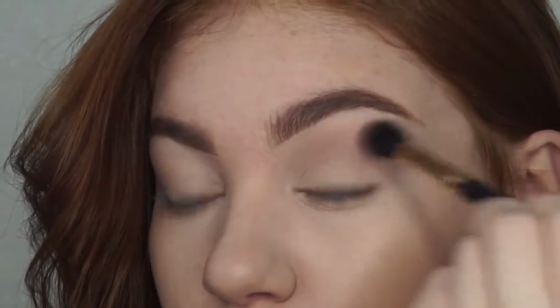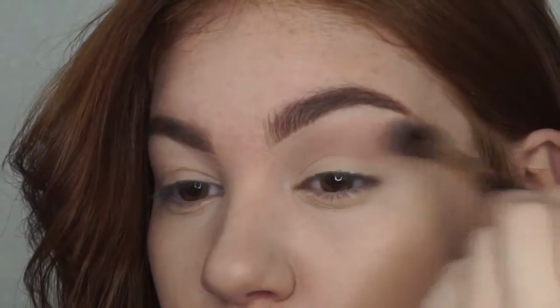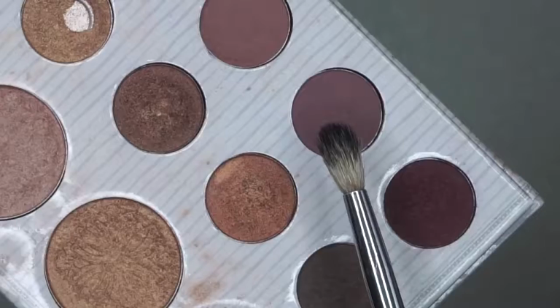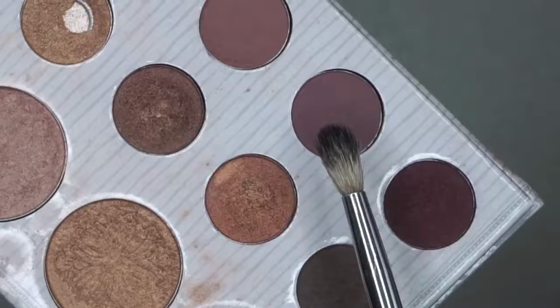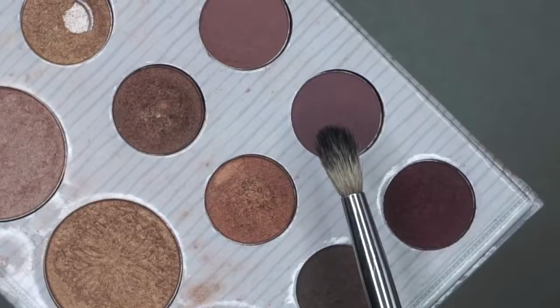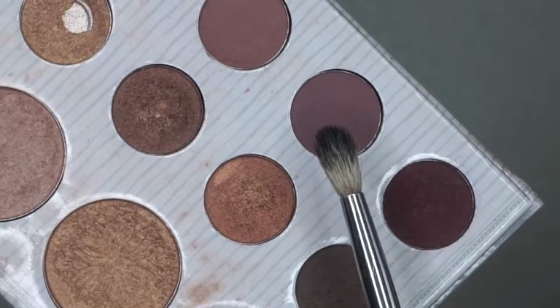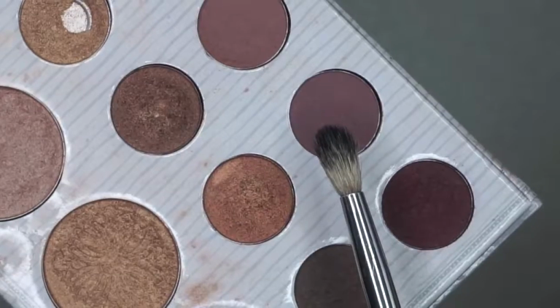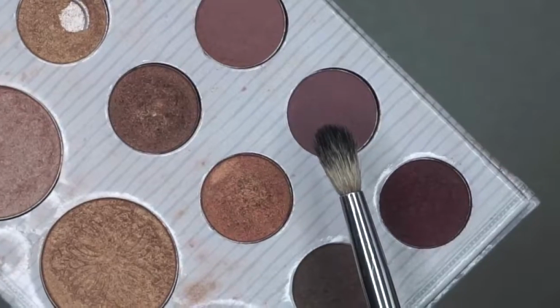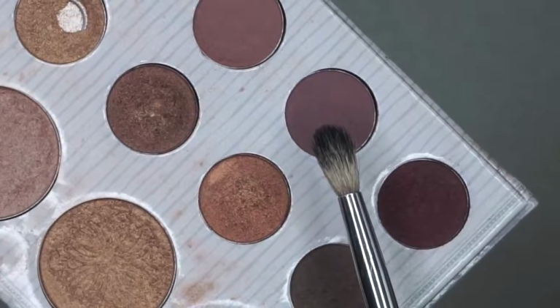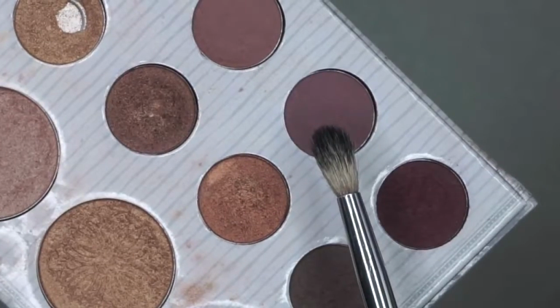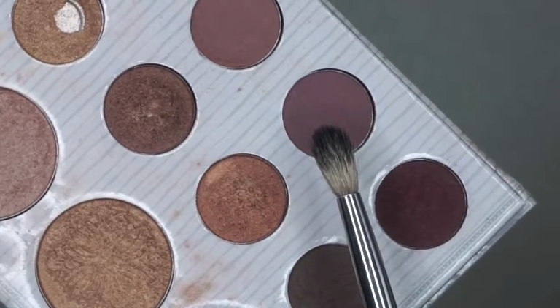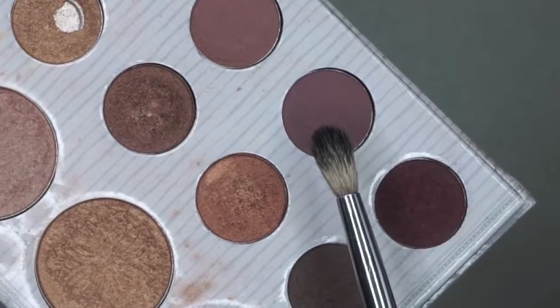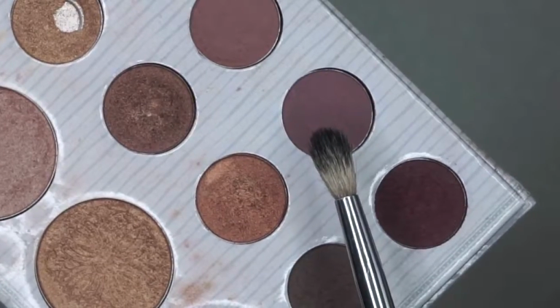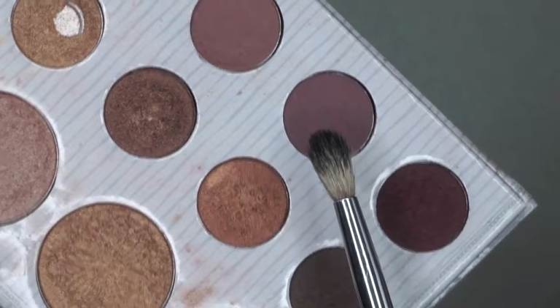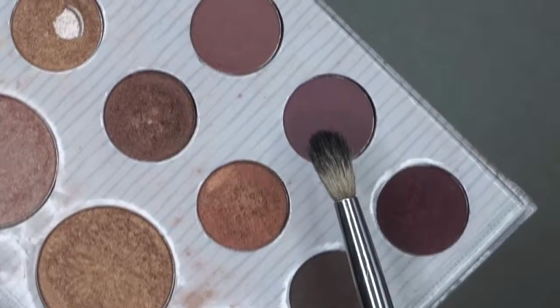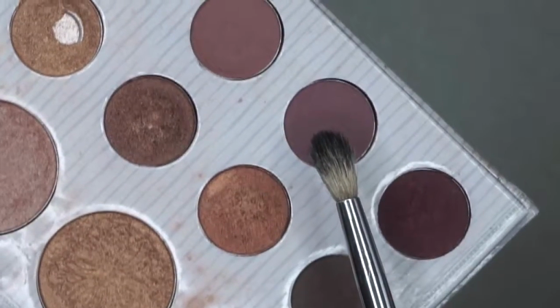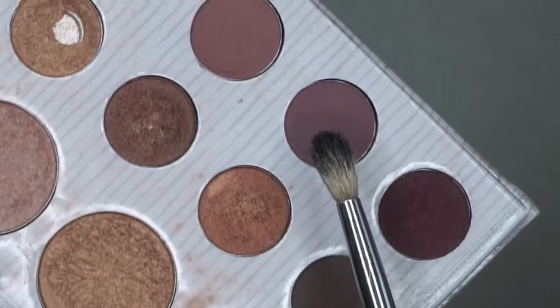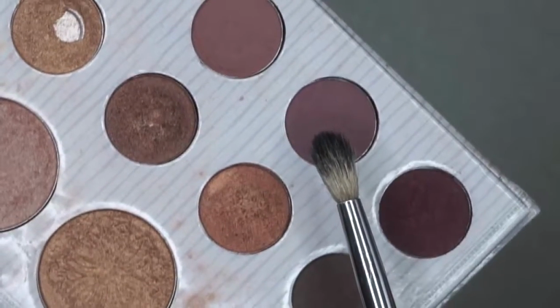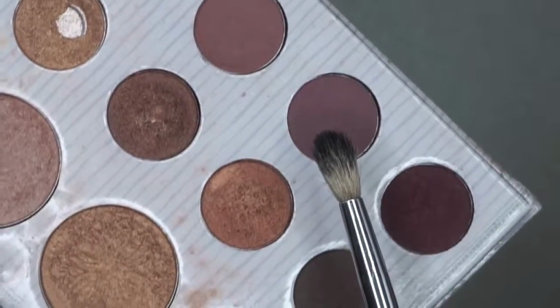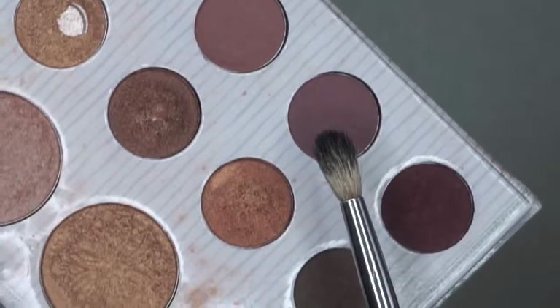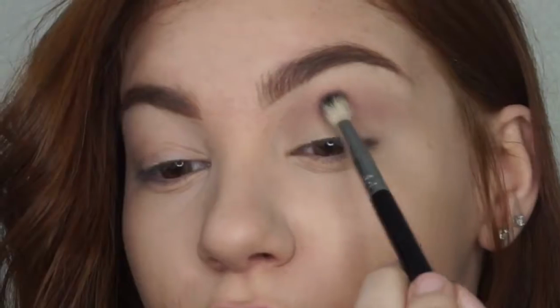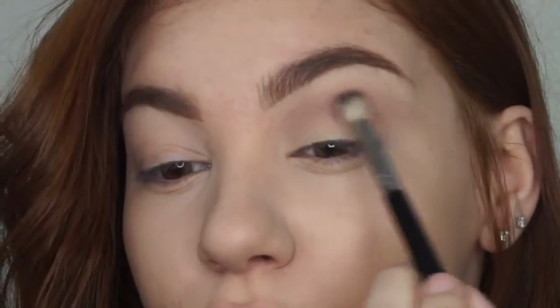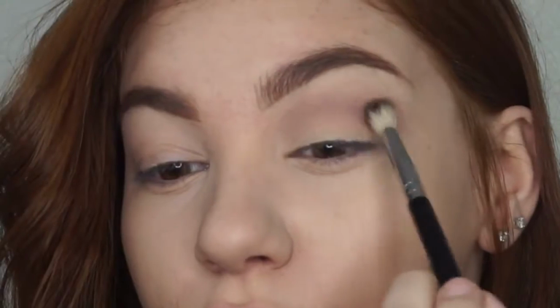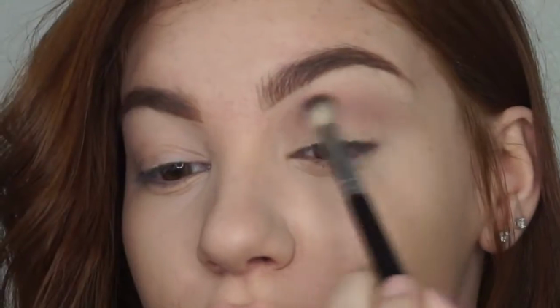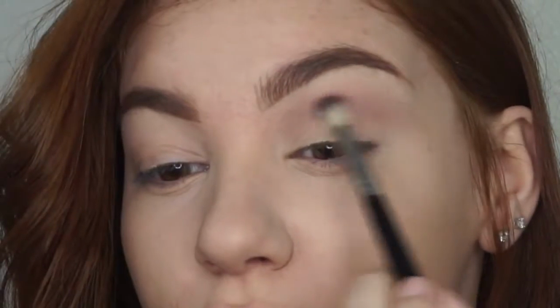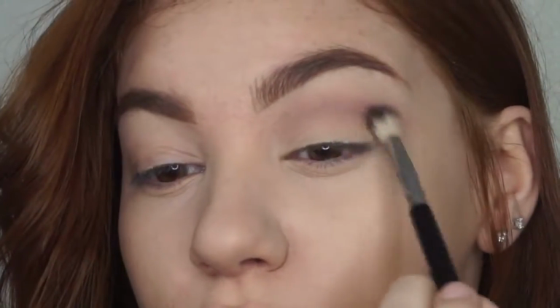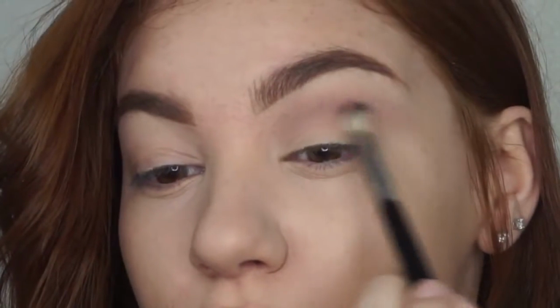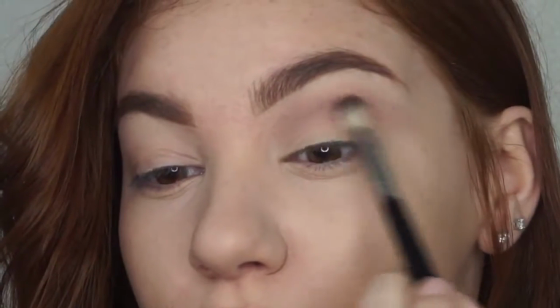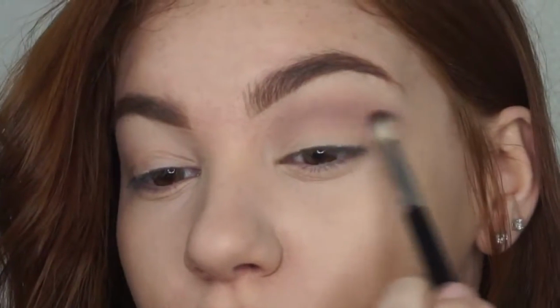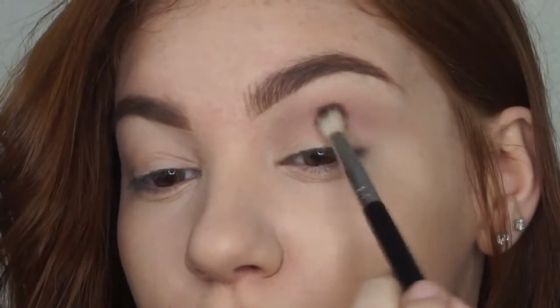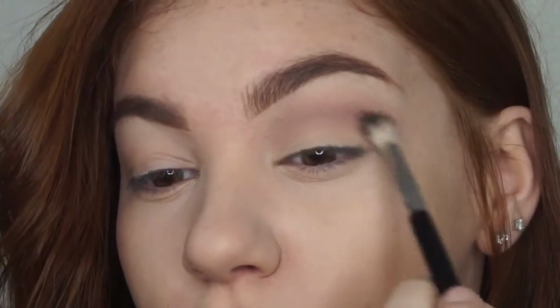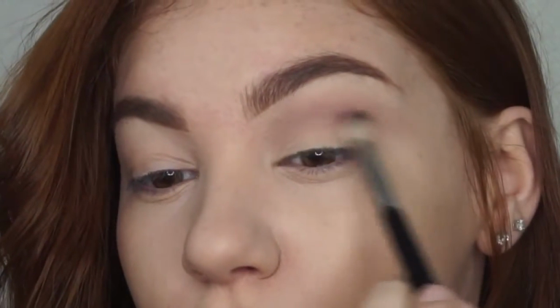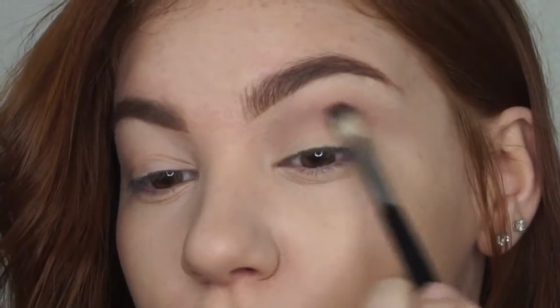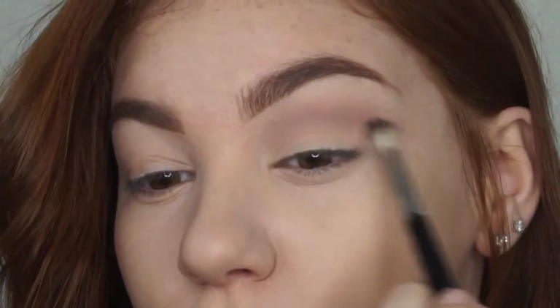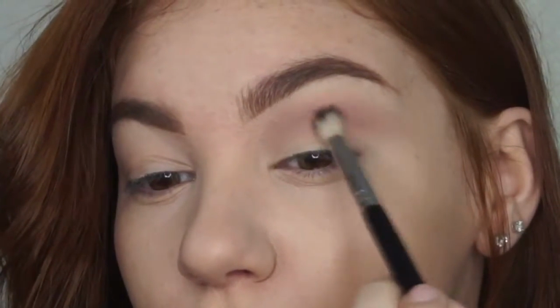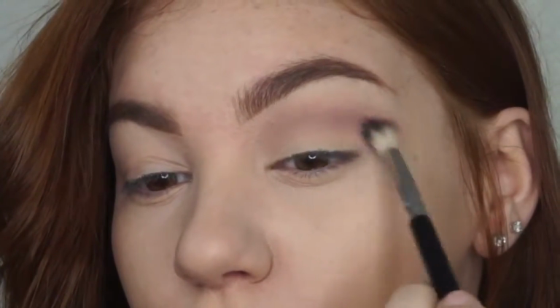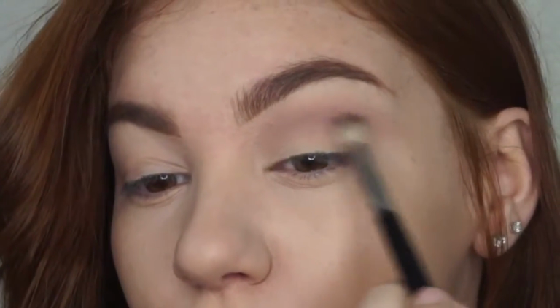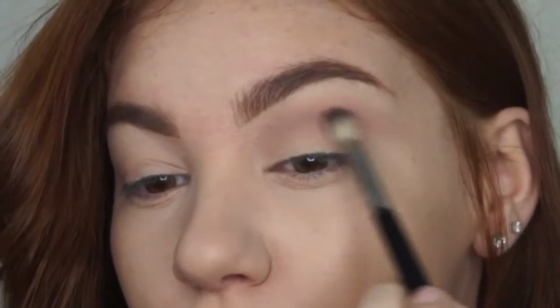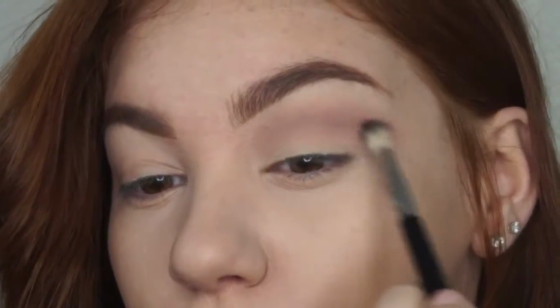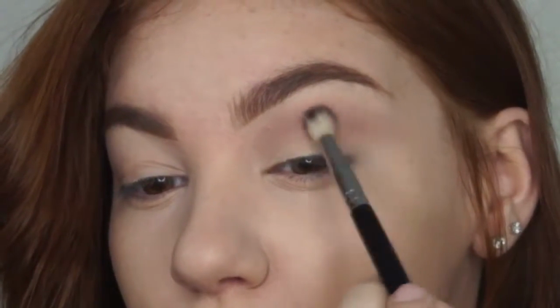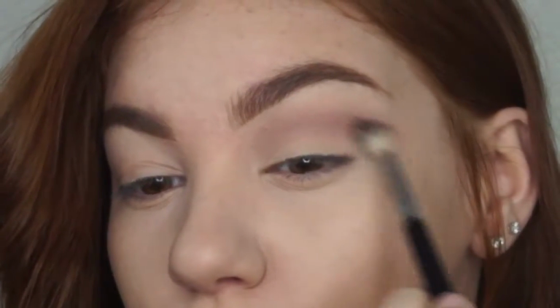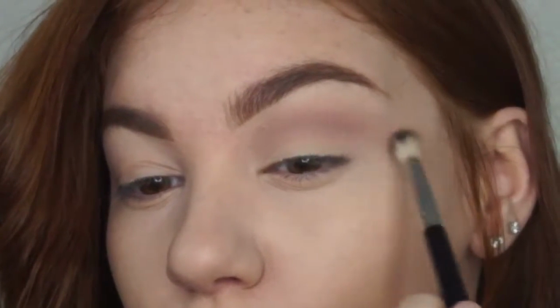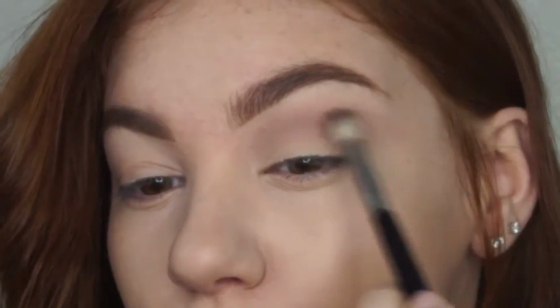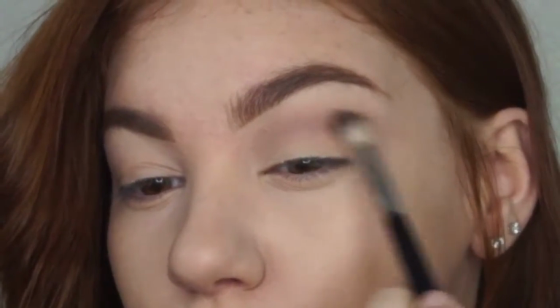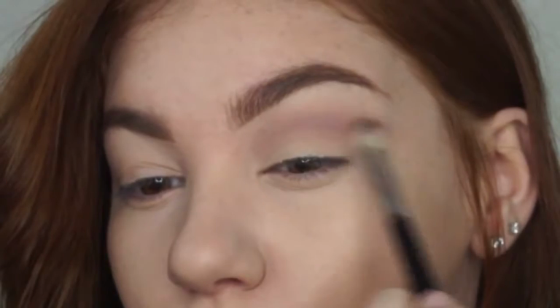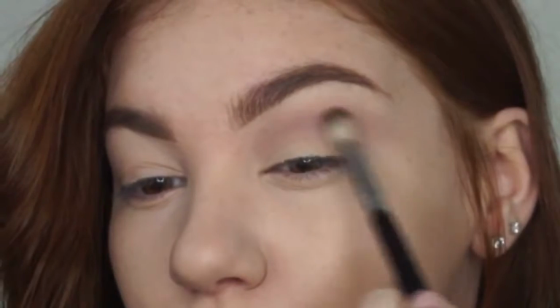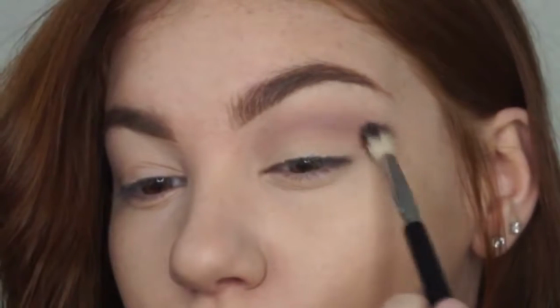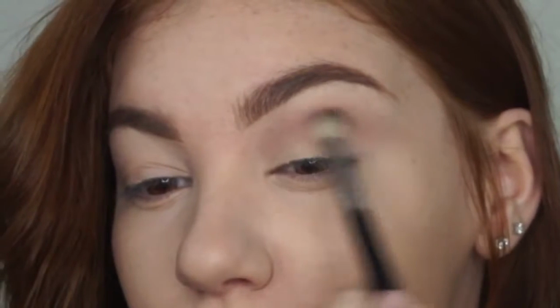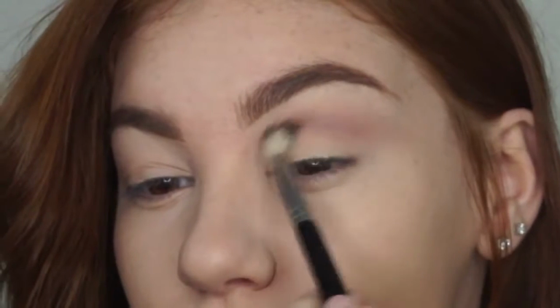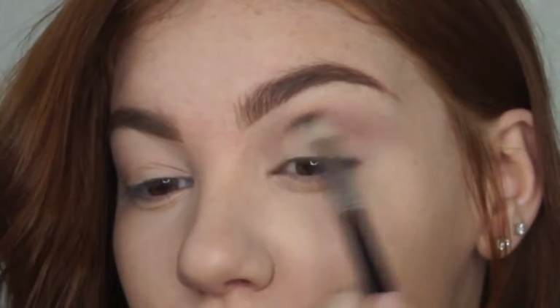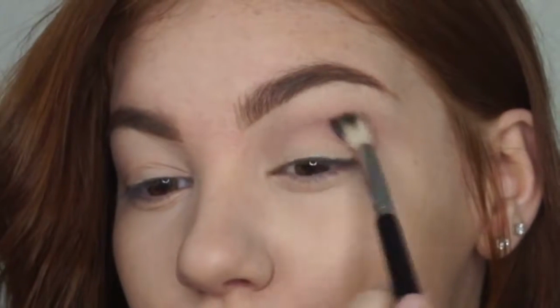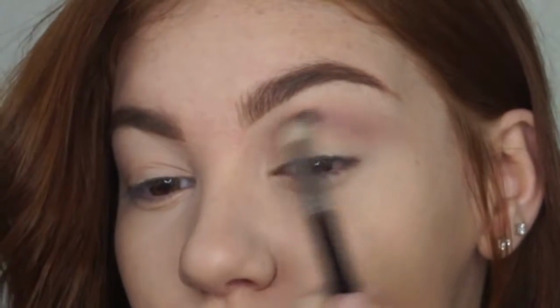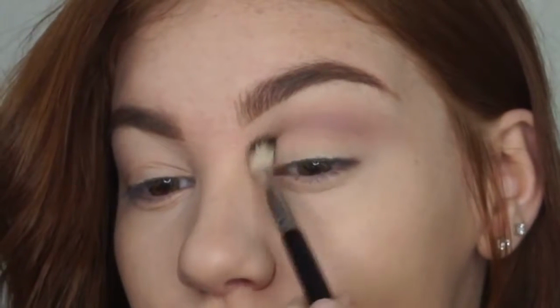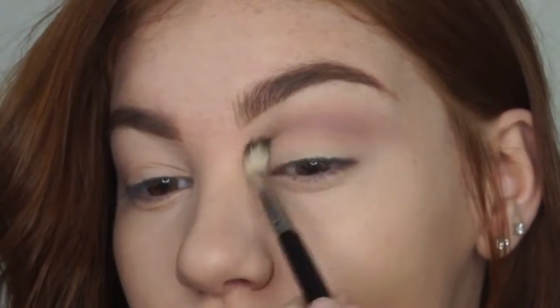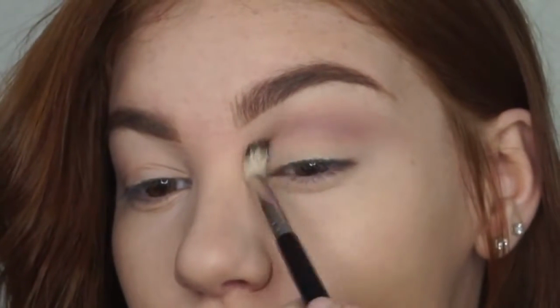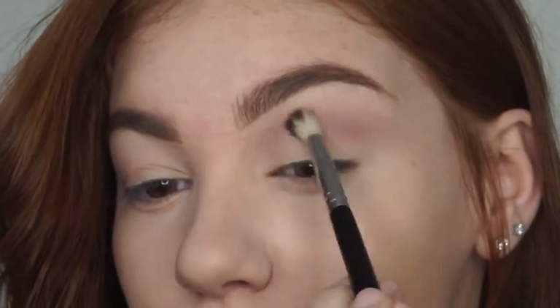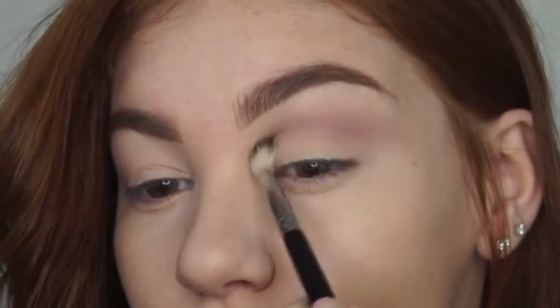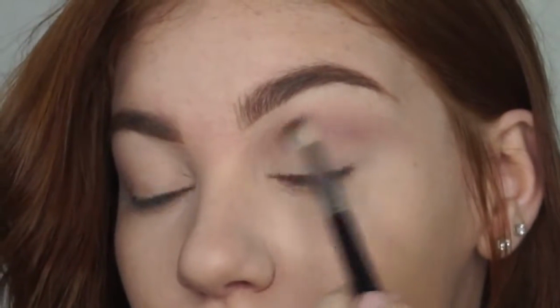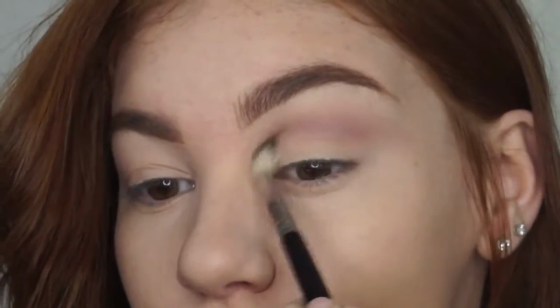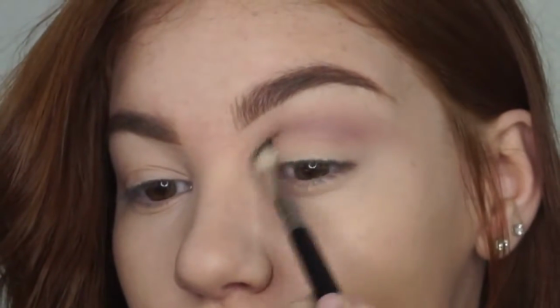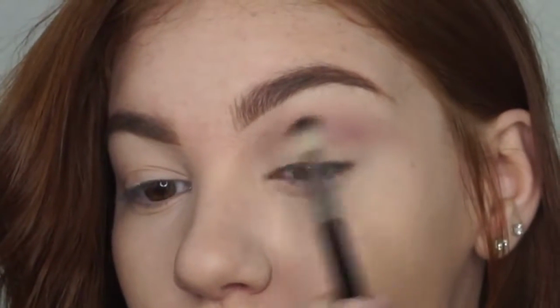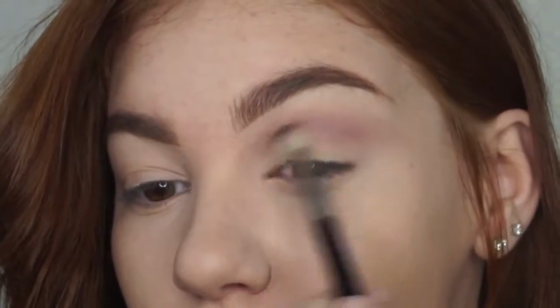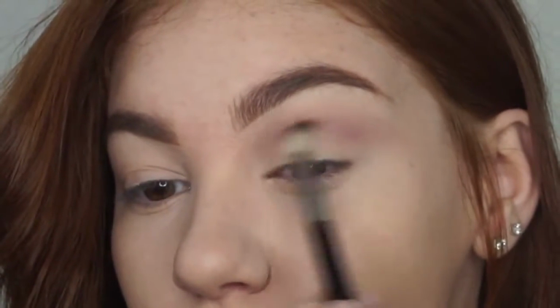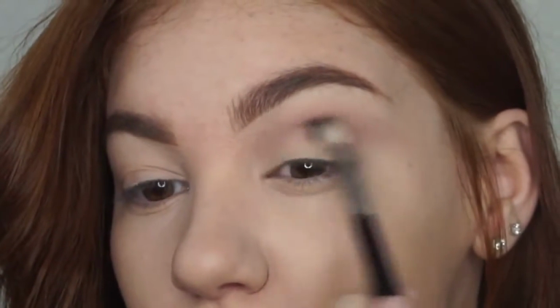On a denser blending brush, I am picking up a matte mauve shade and applying this into my natural crease to give more definition to the eye.